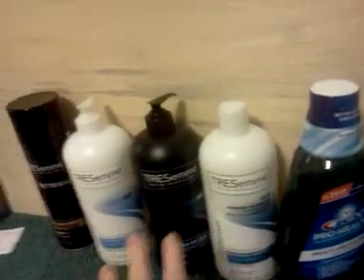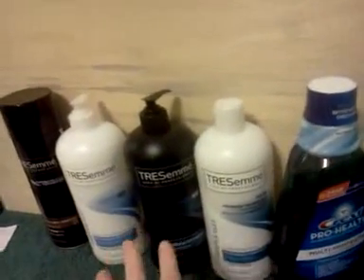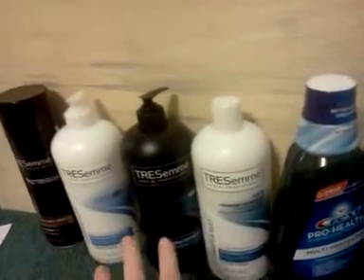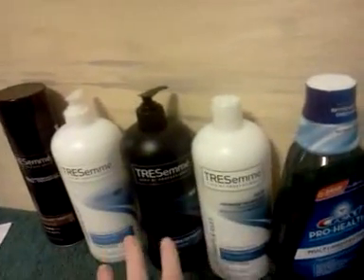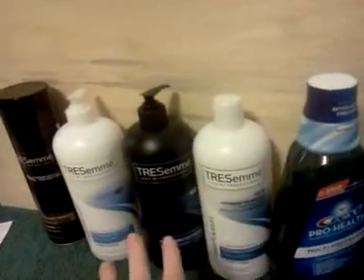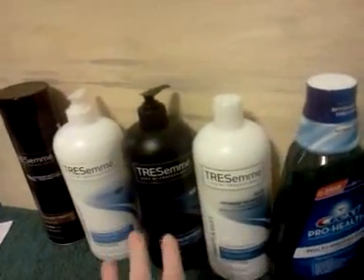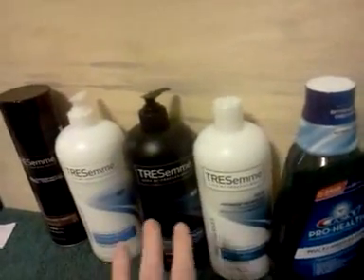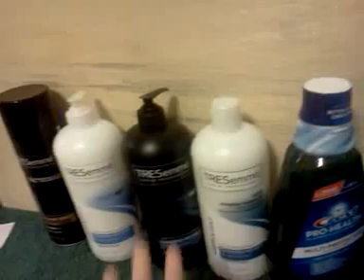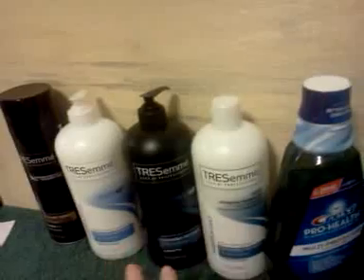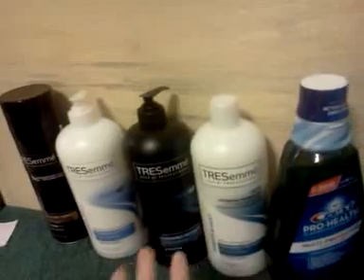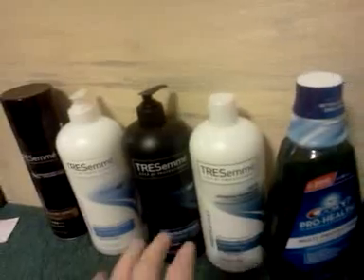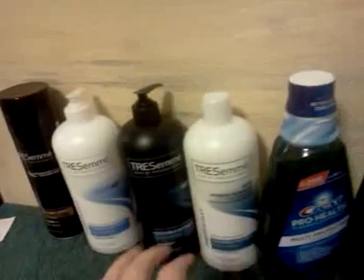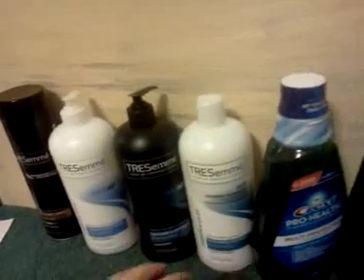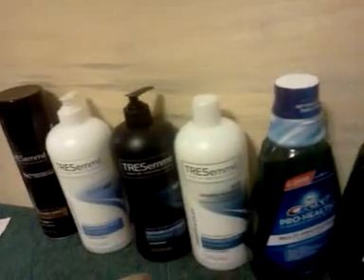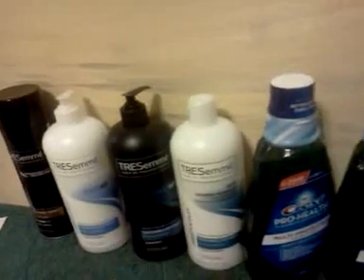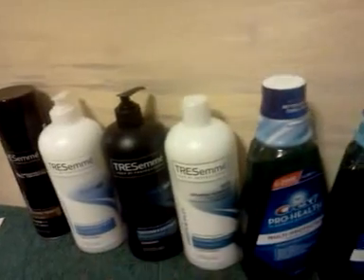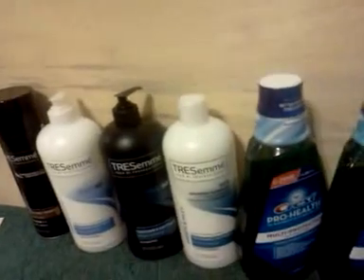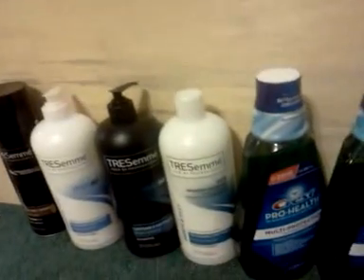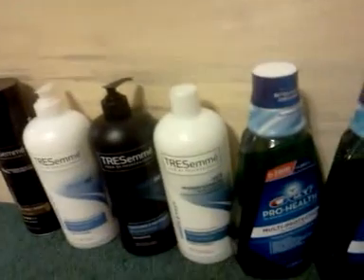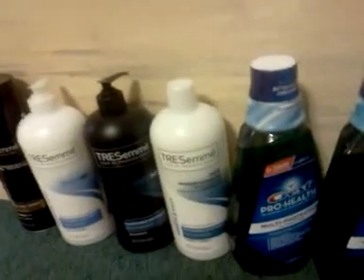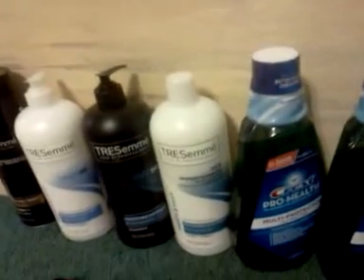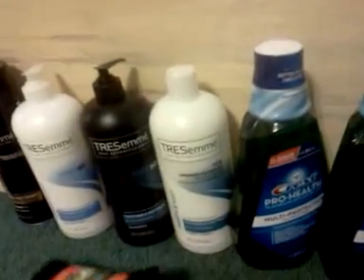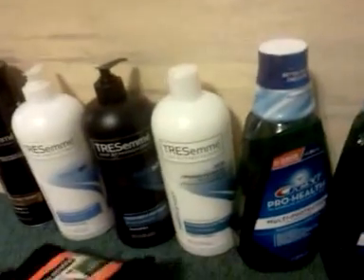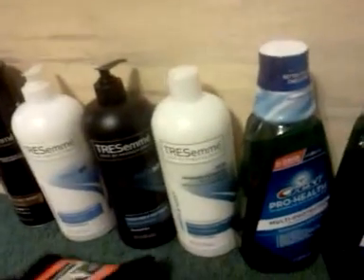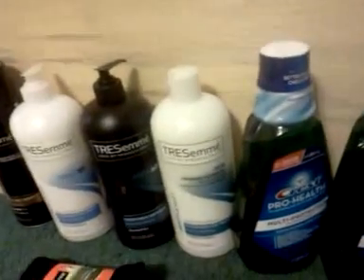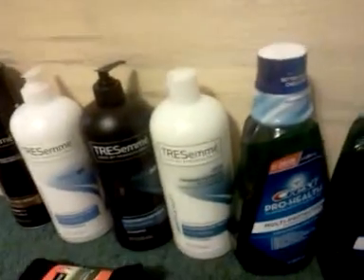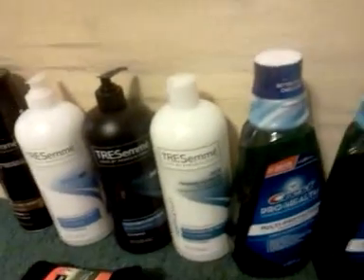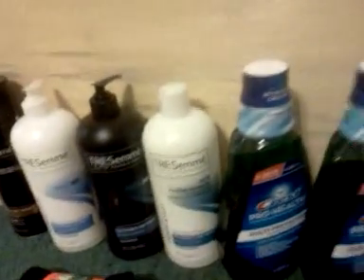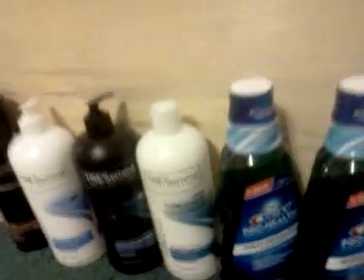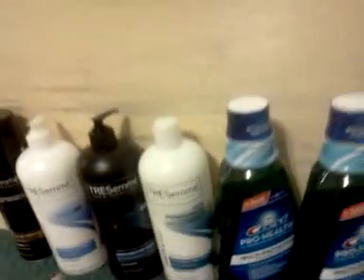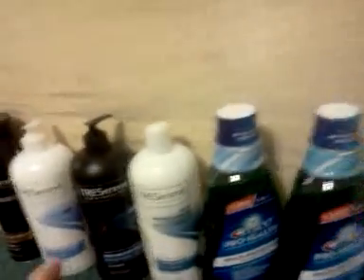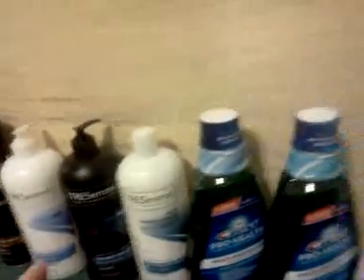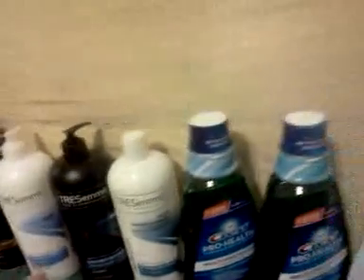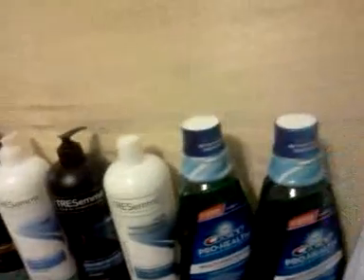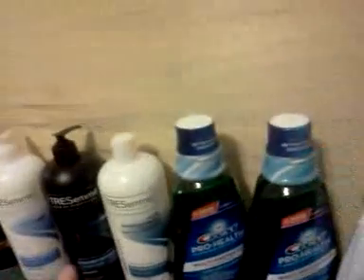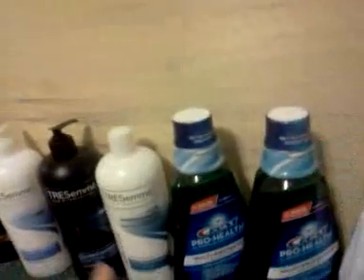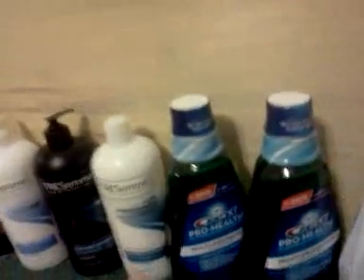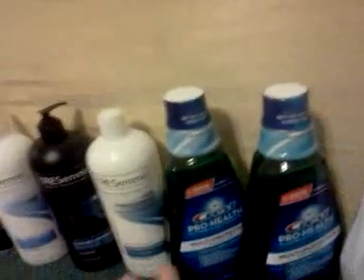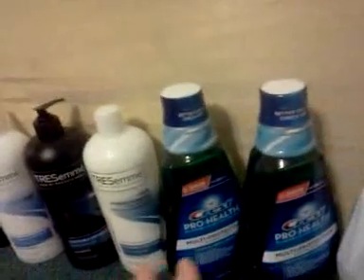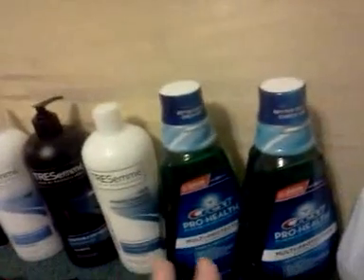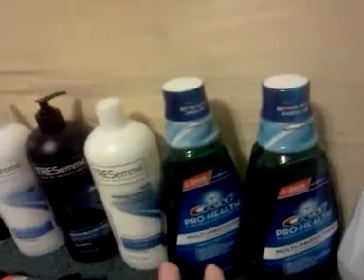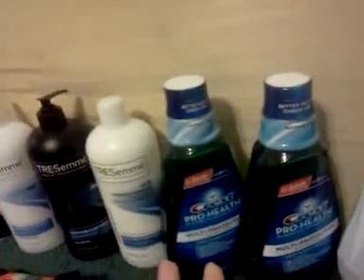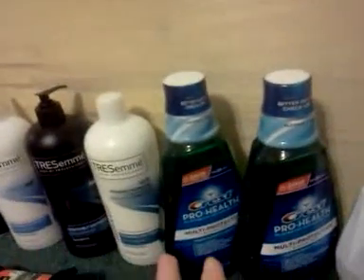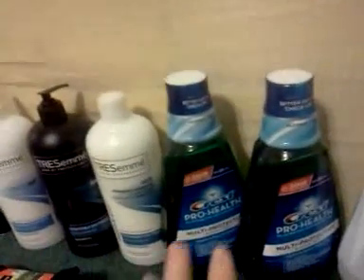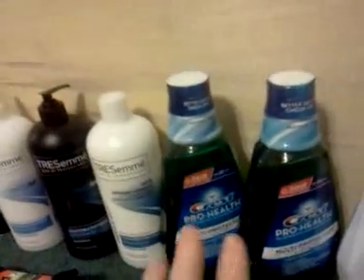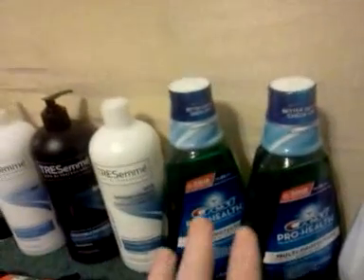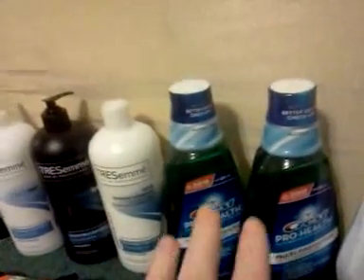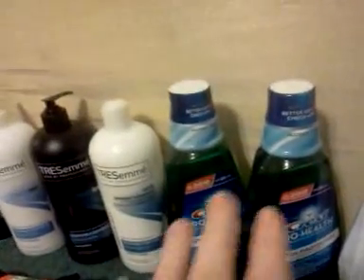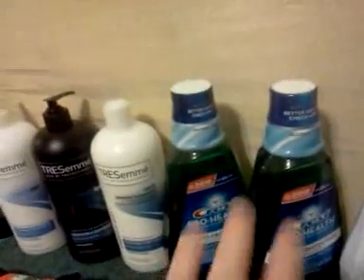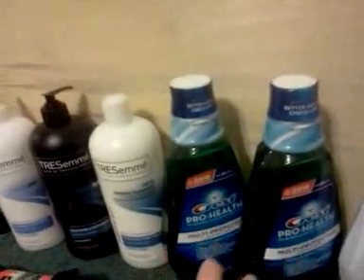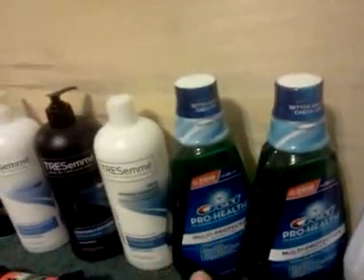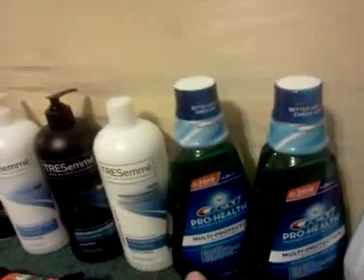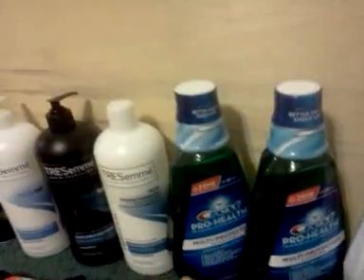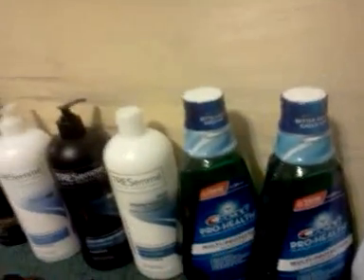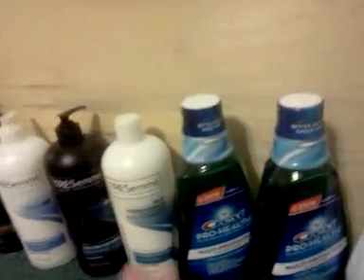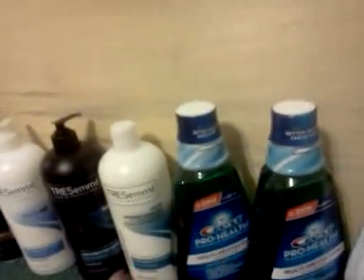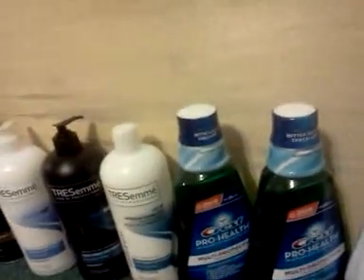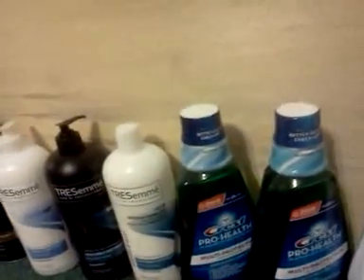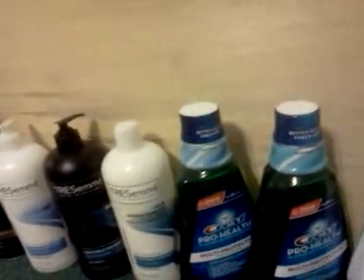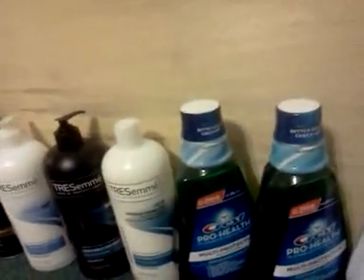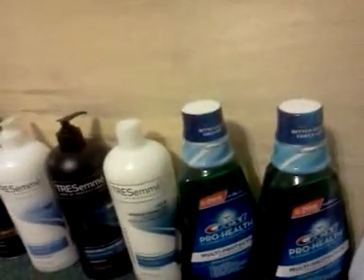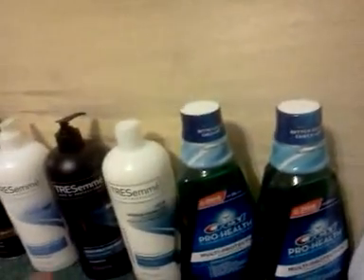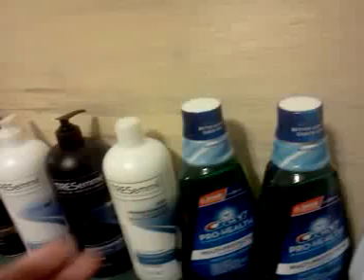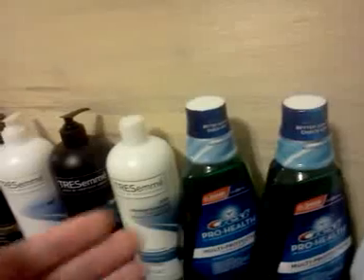That deal stands as it was. And then also, what happened was she returned all the items.